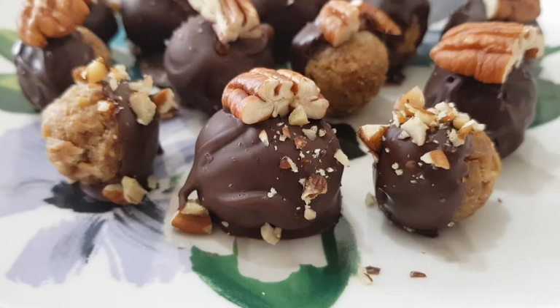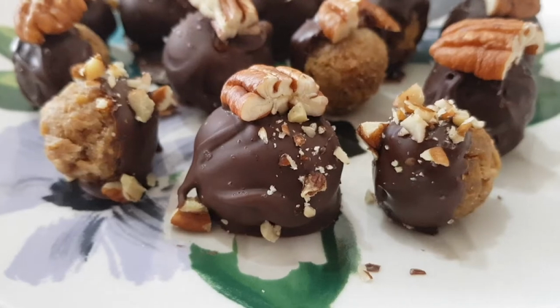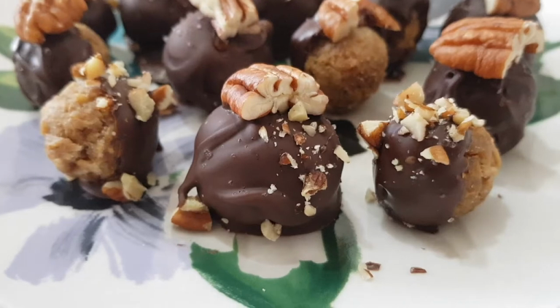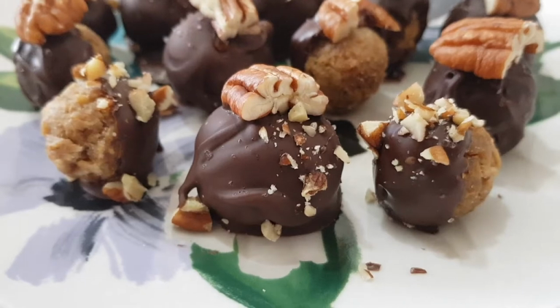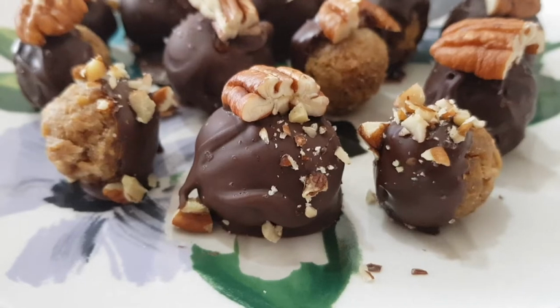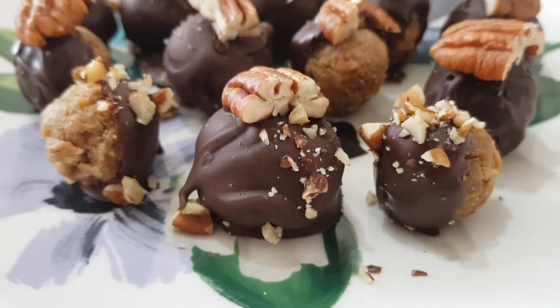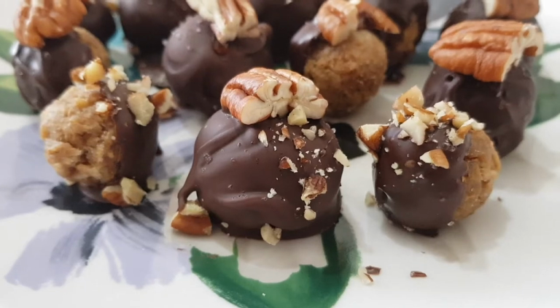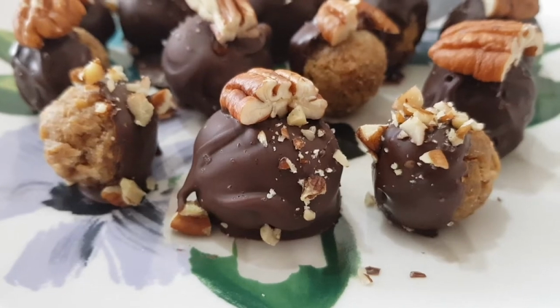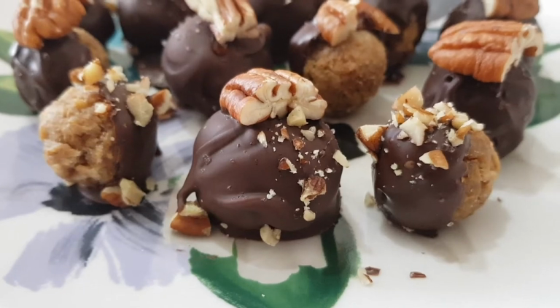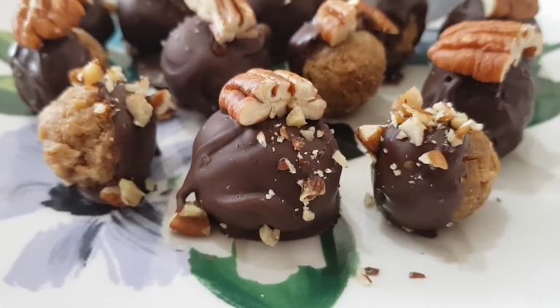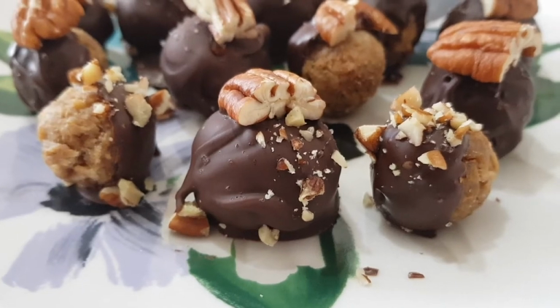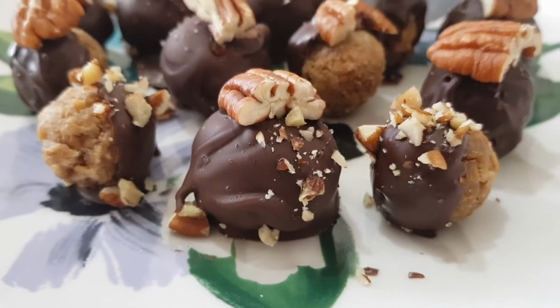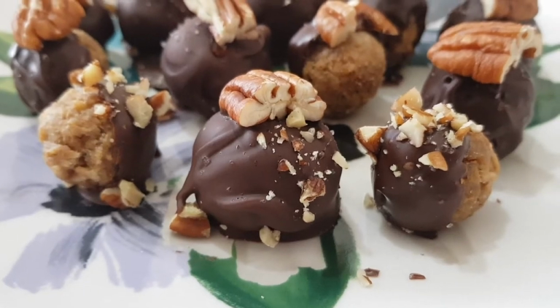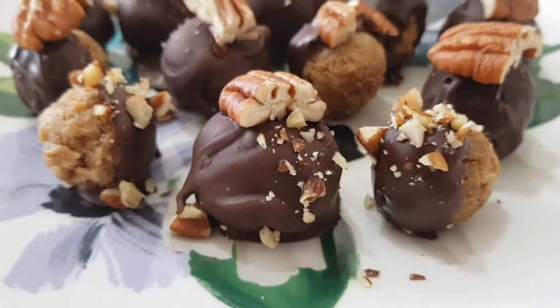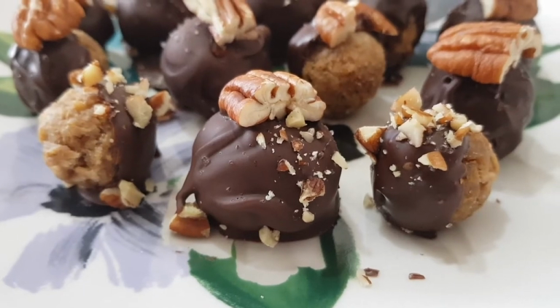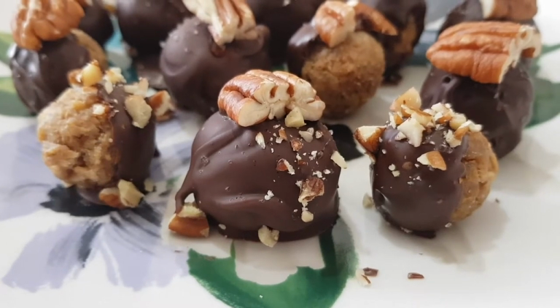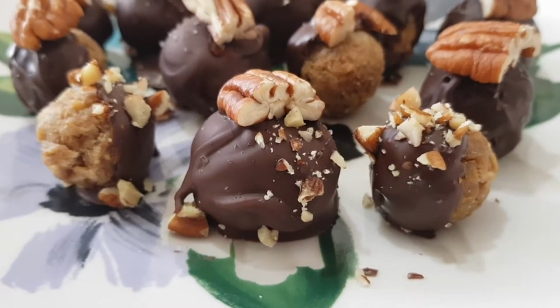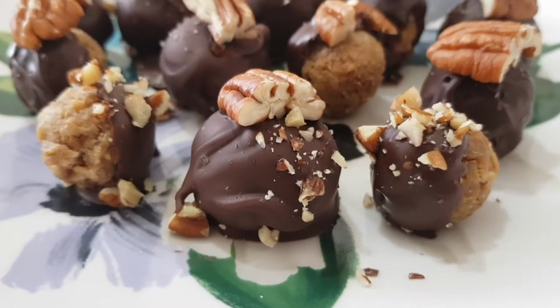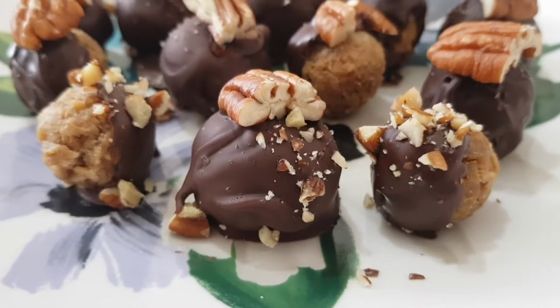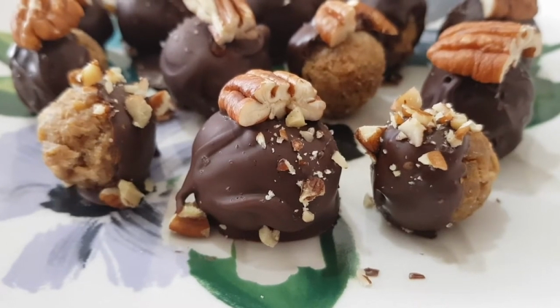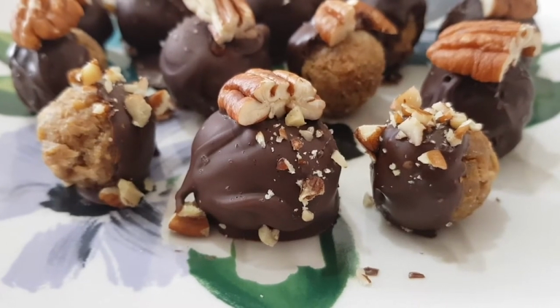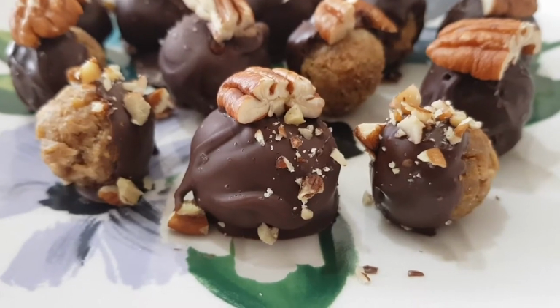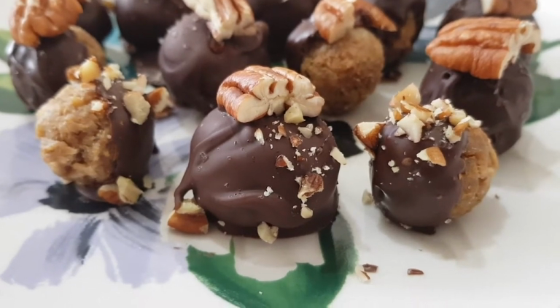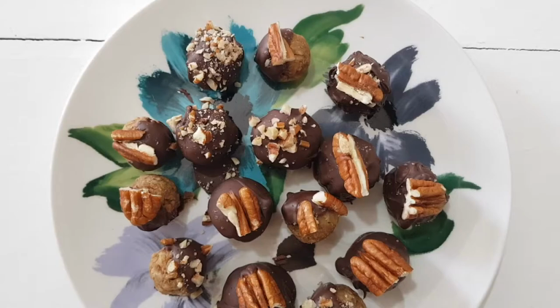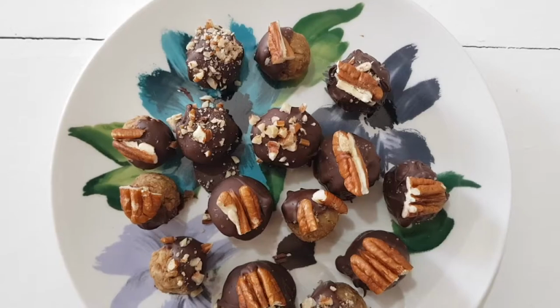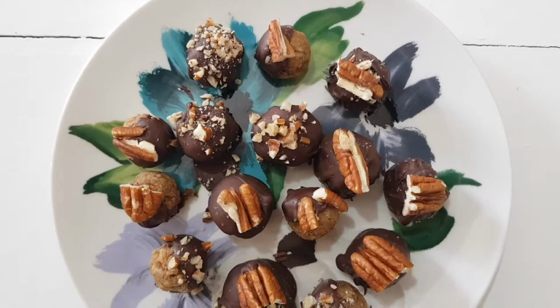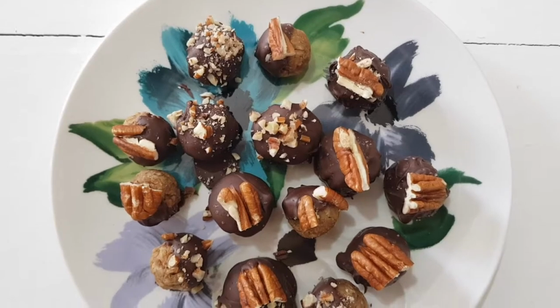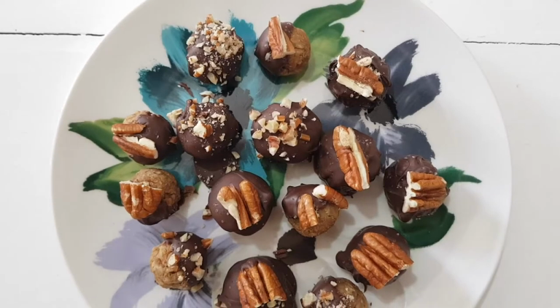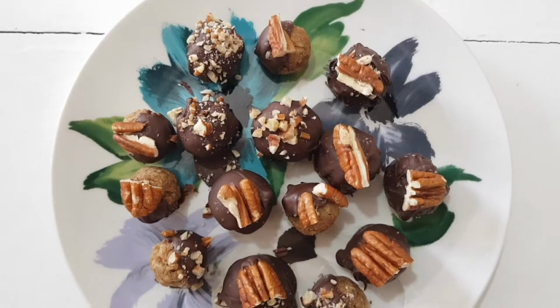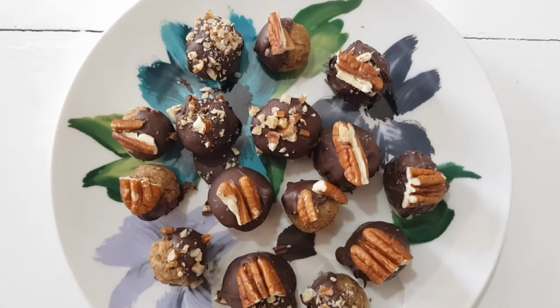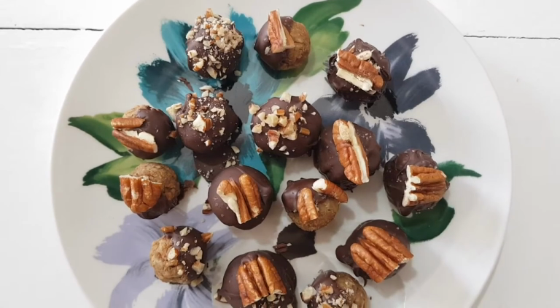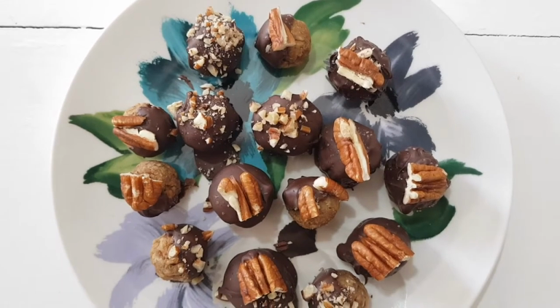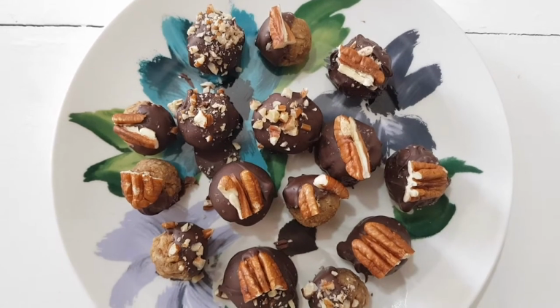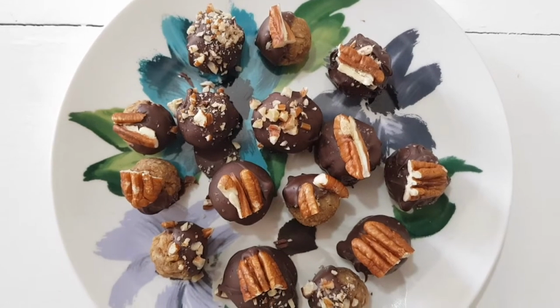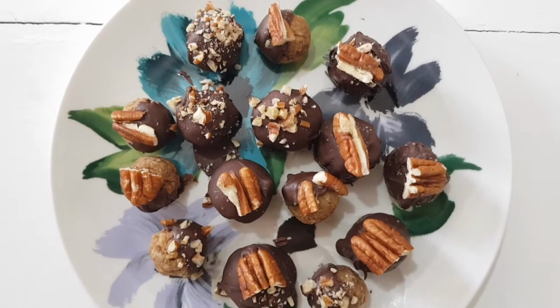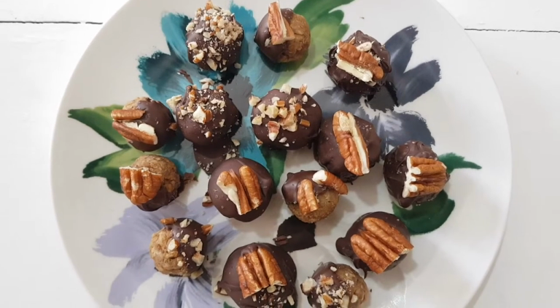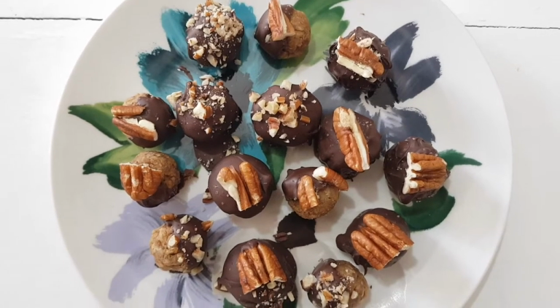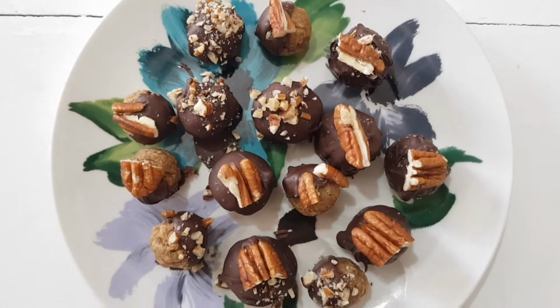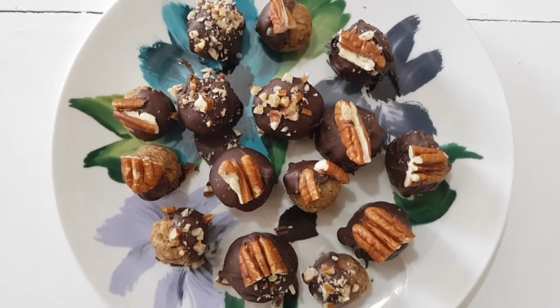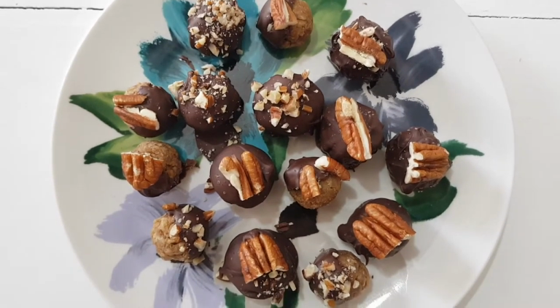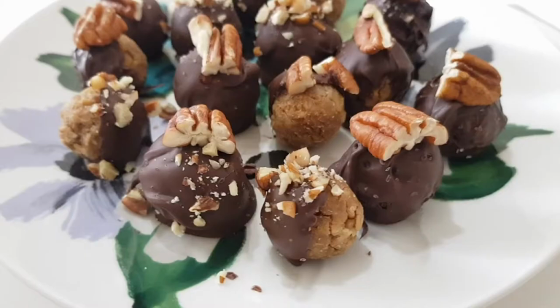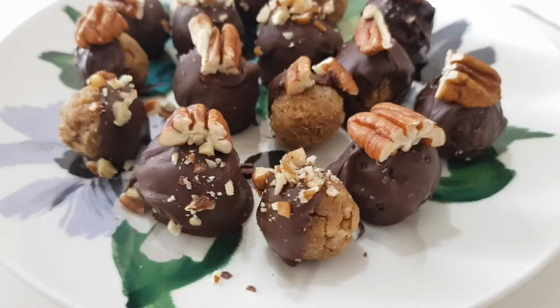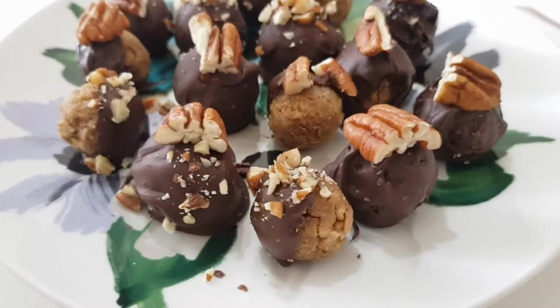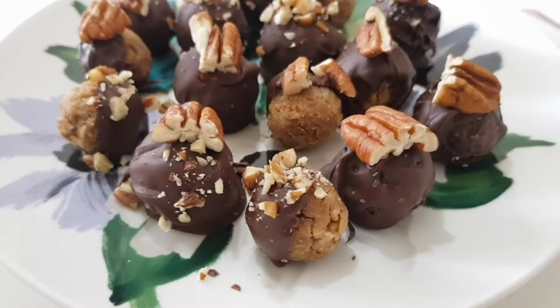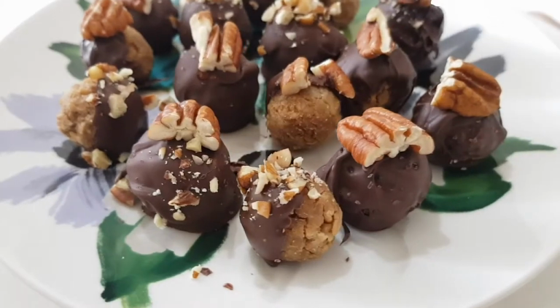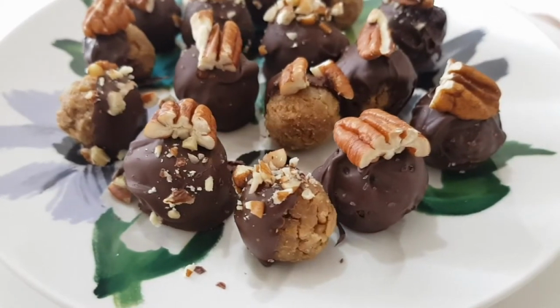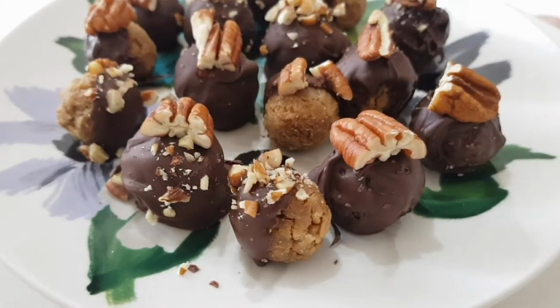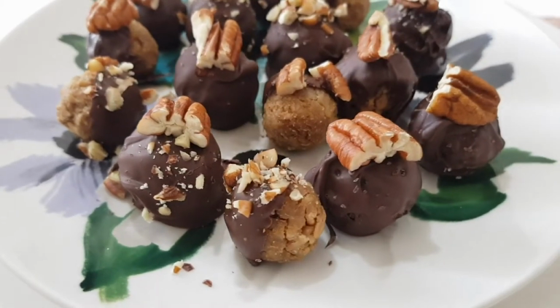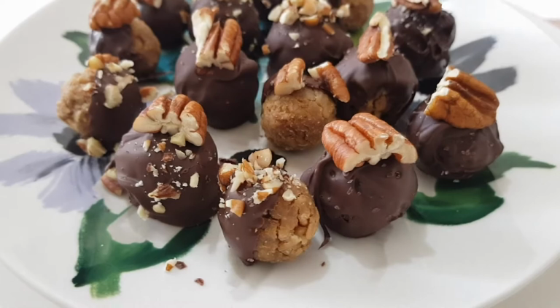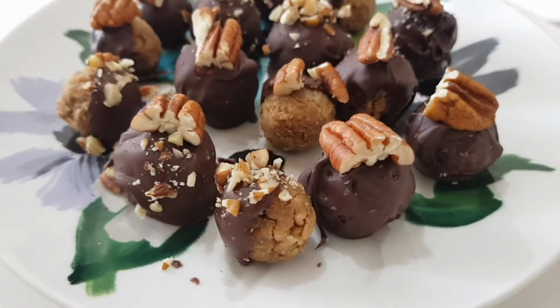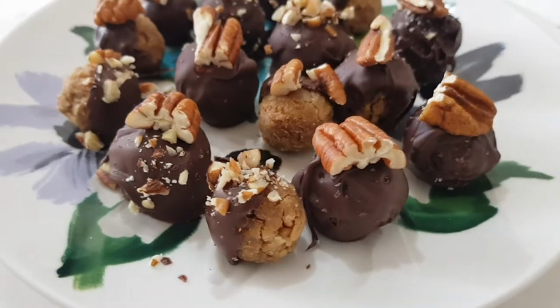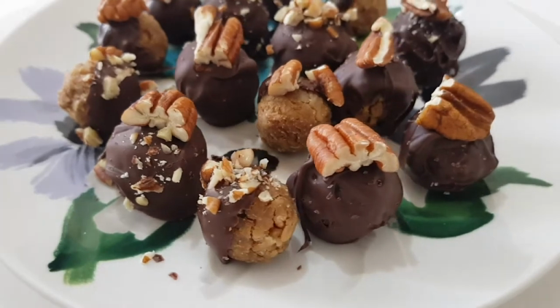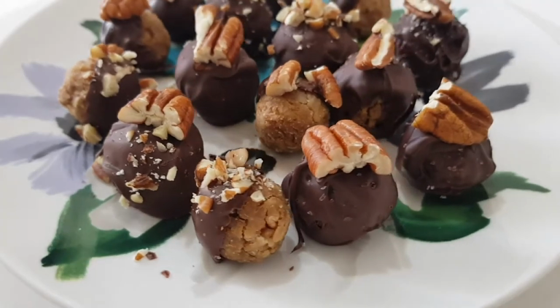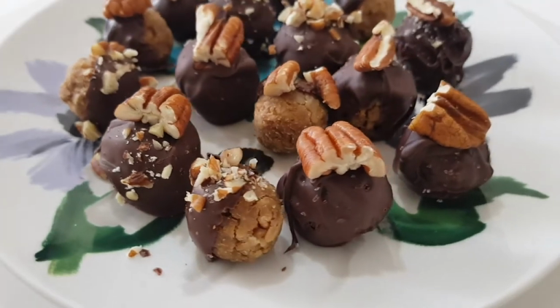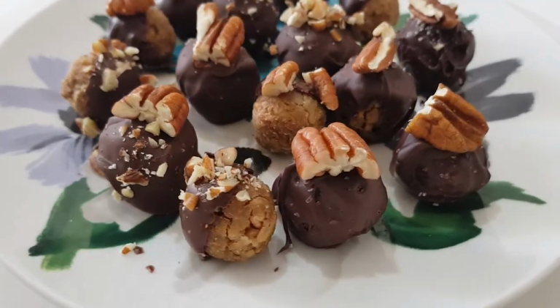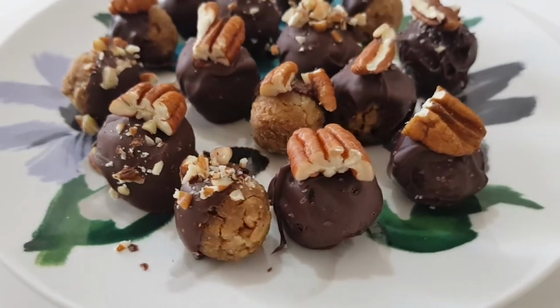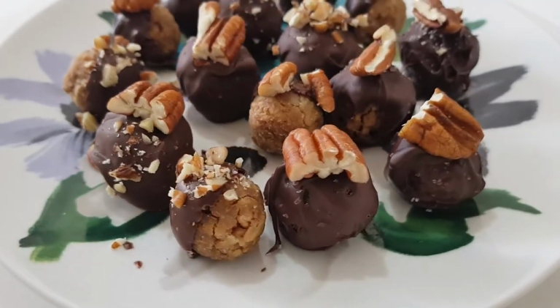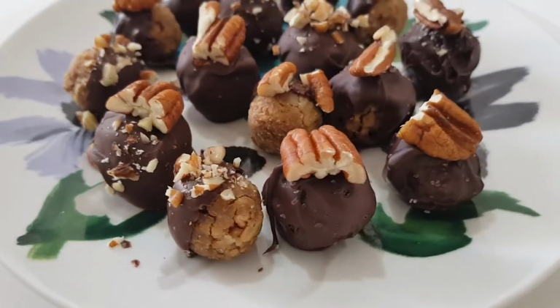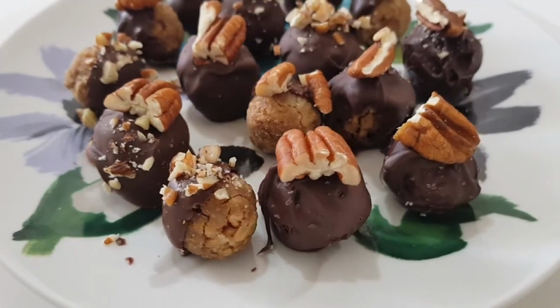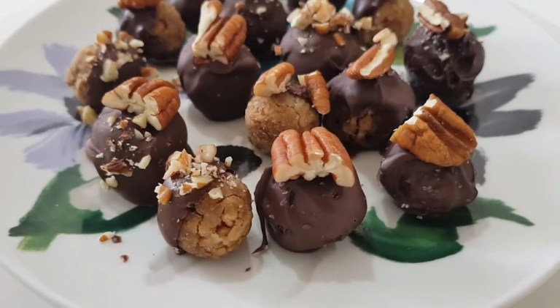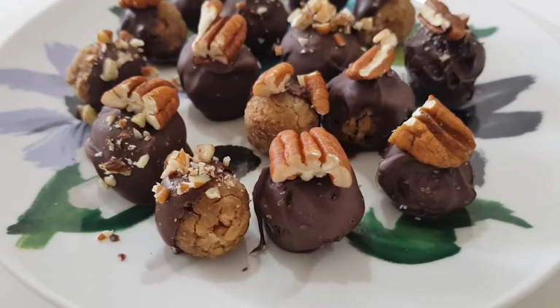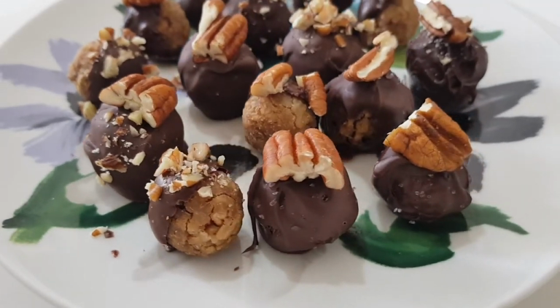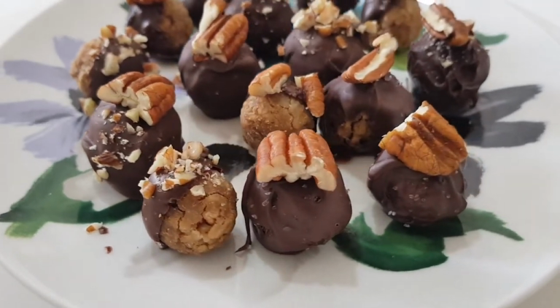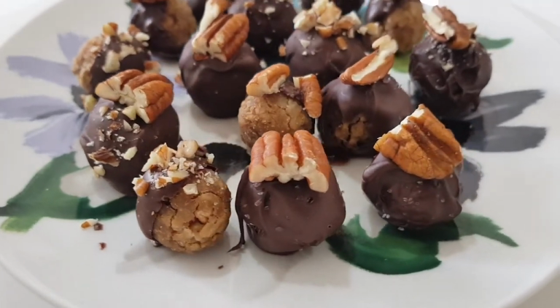Hey guys, it's Renisa today. I wanted to share with you this really easy no-bake chocolate covered oat snacks.